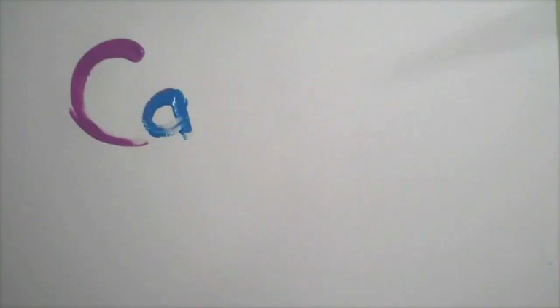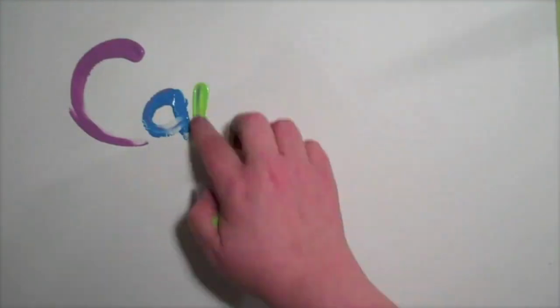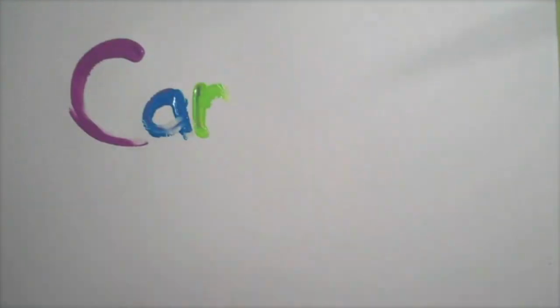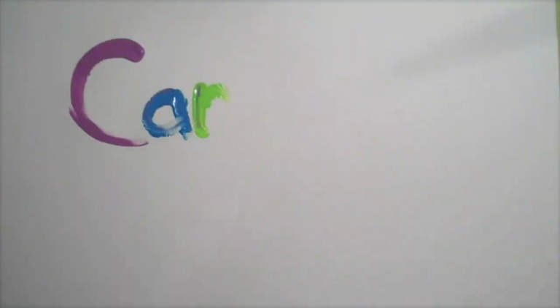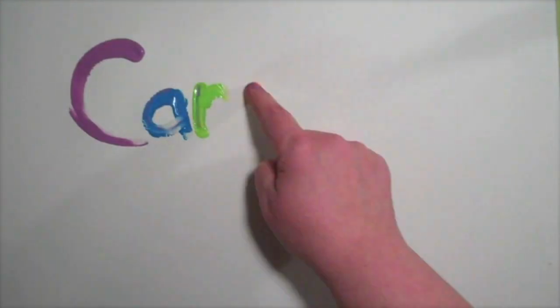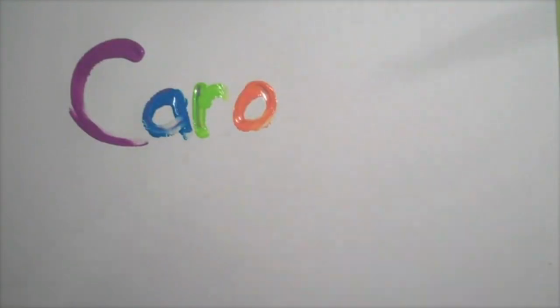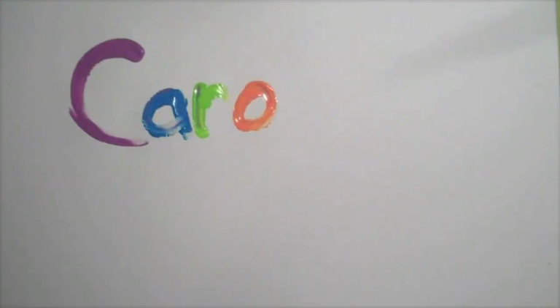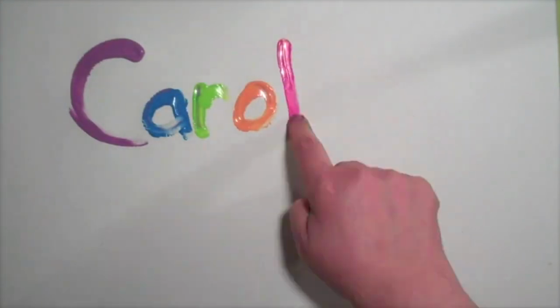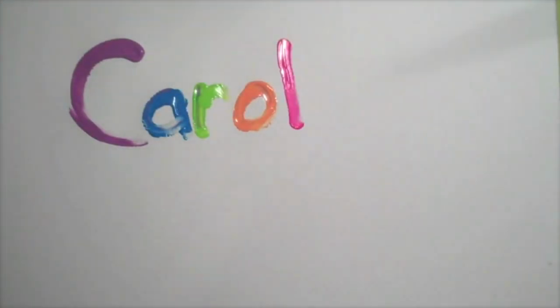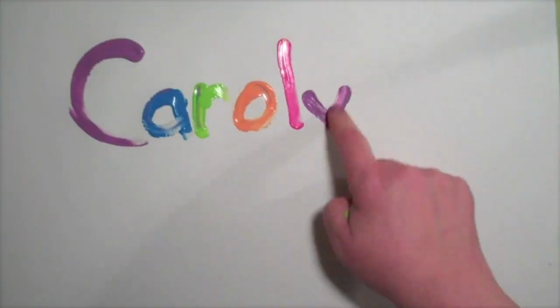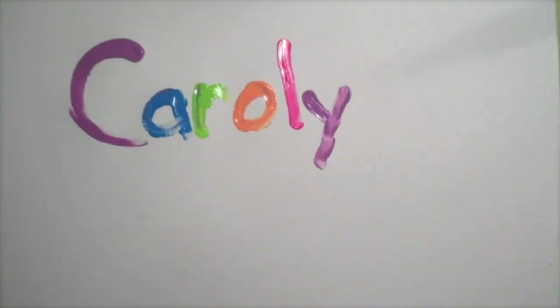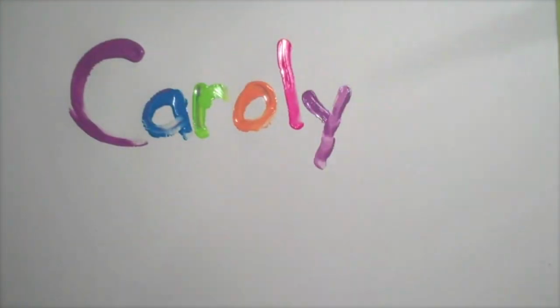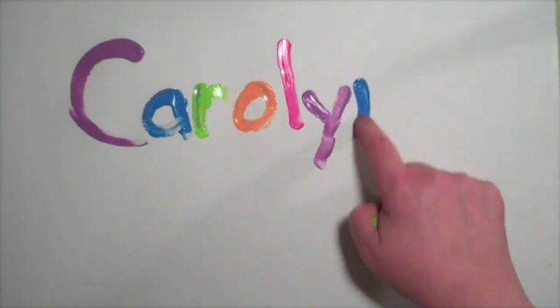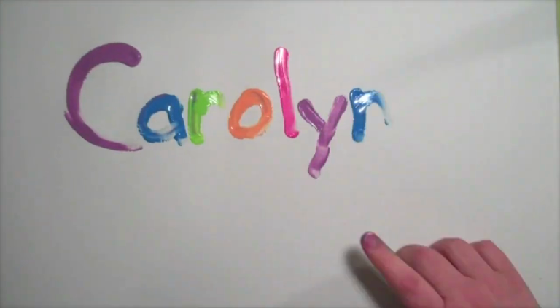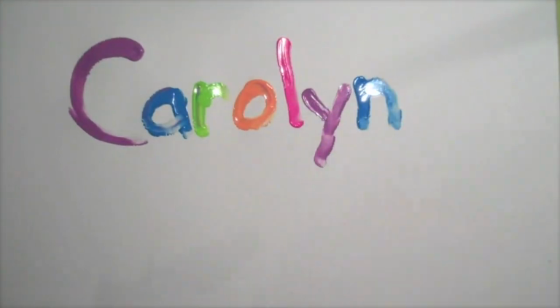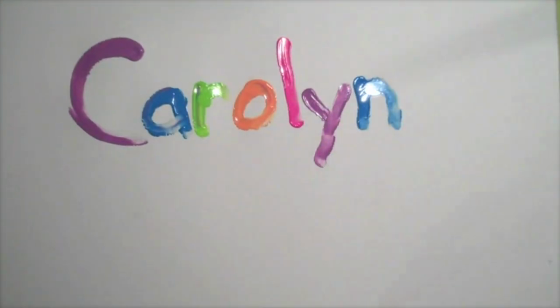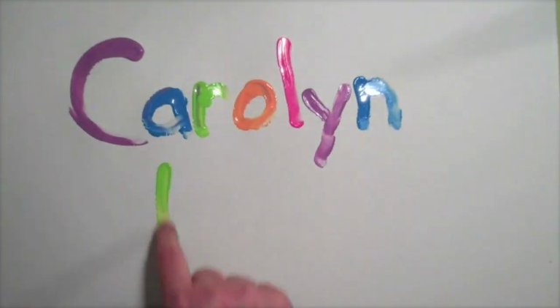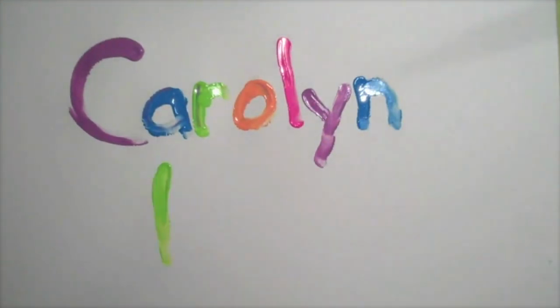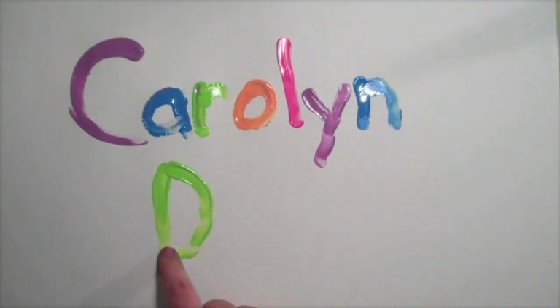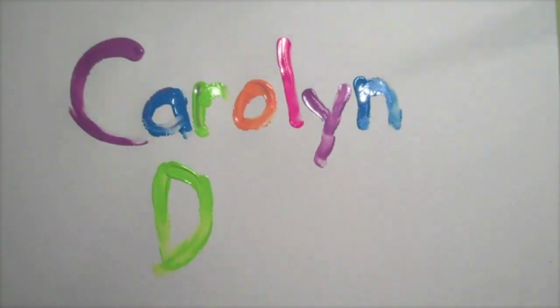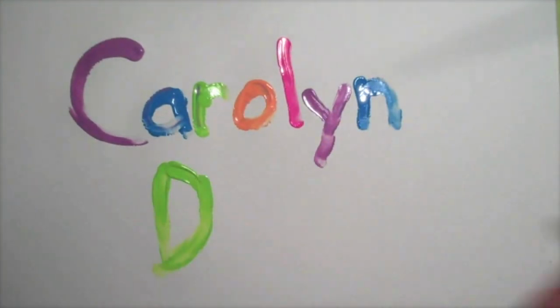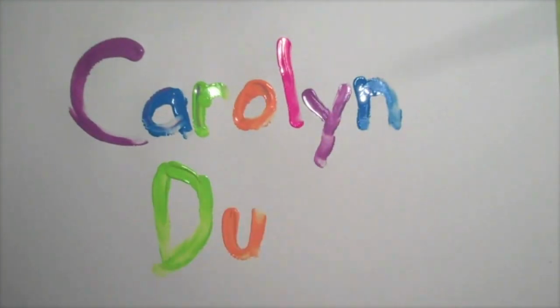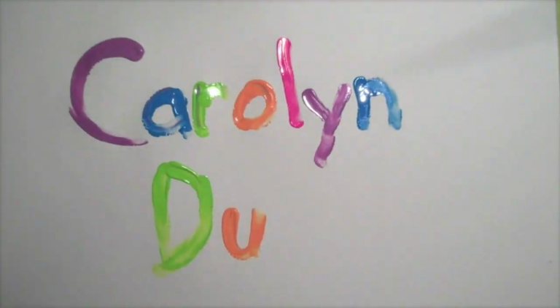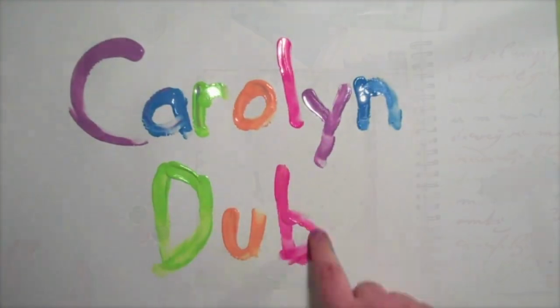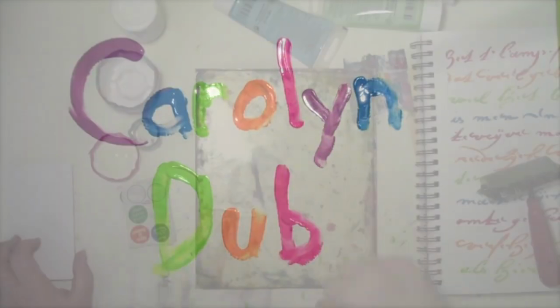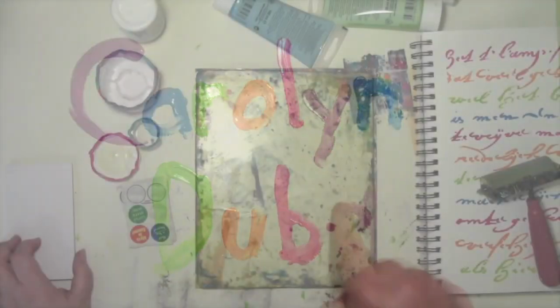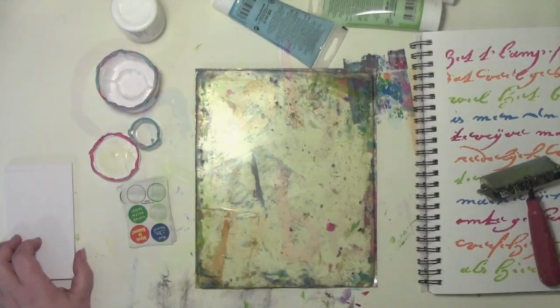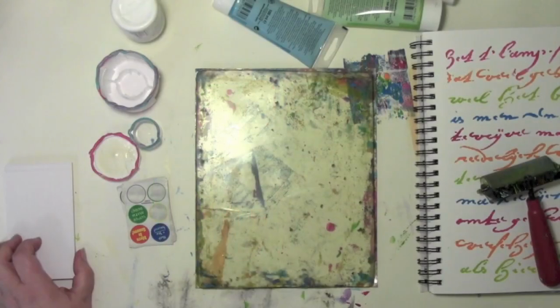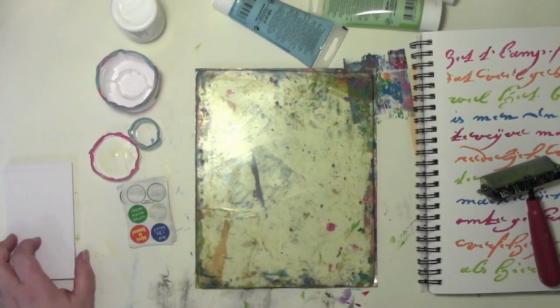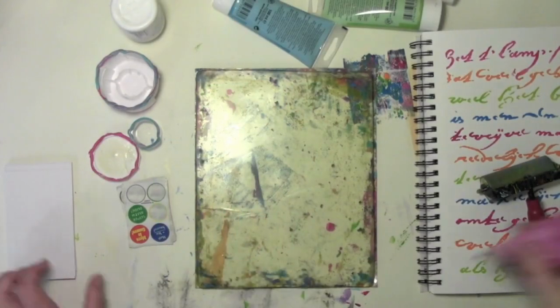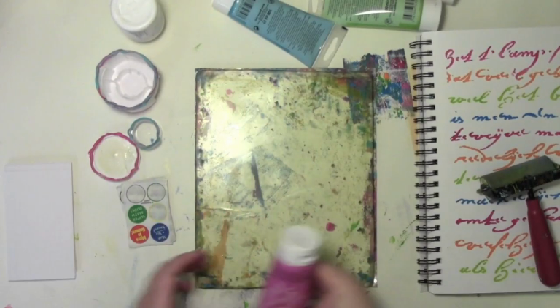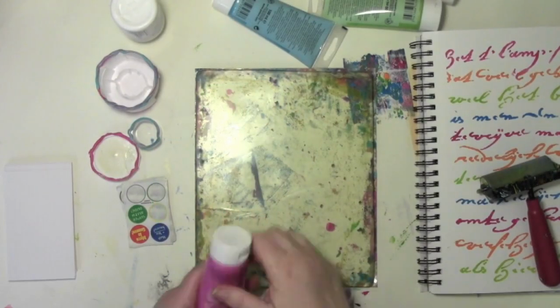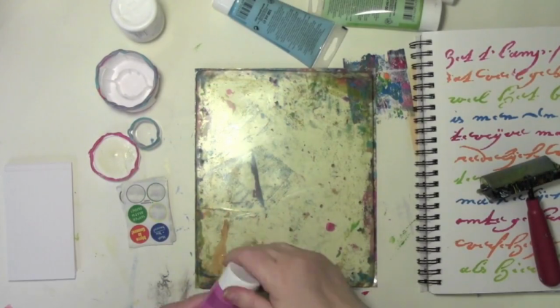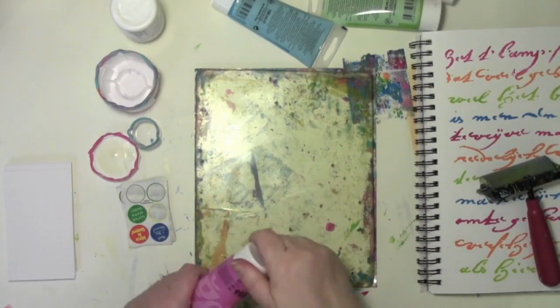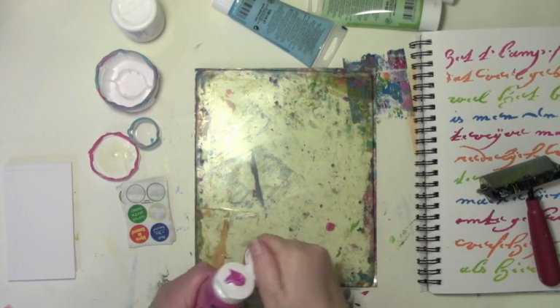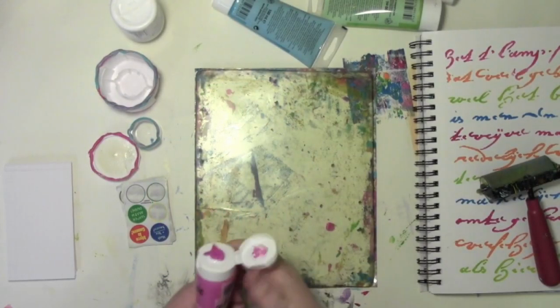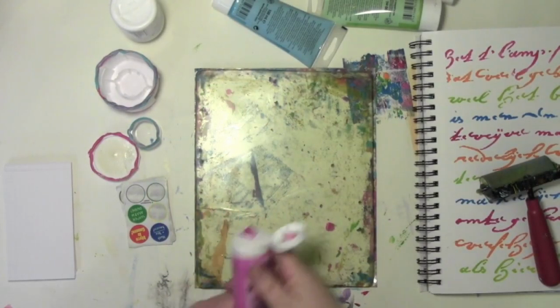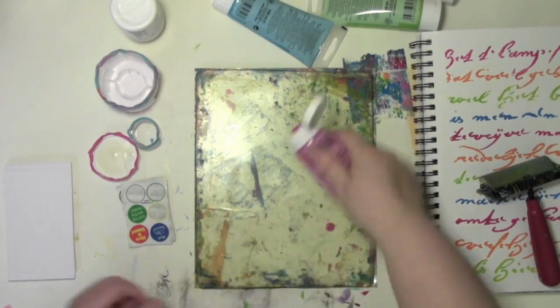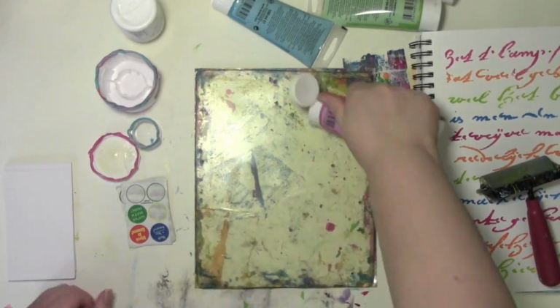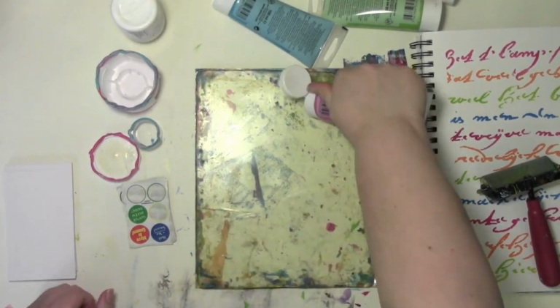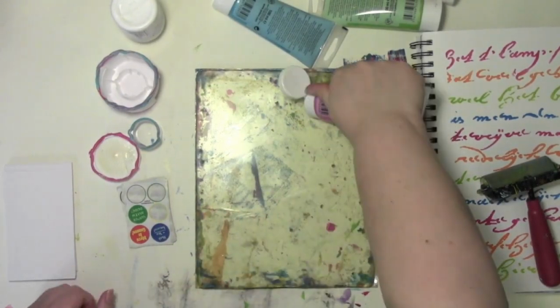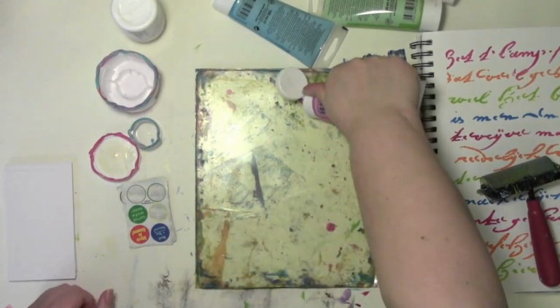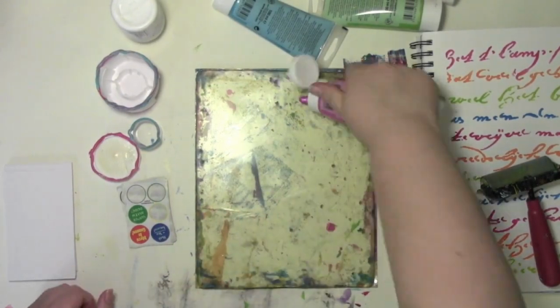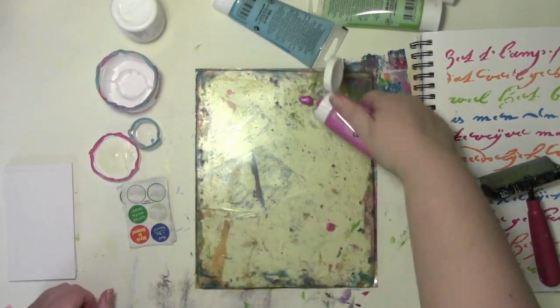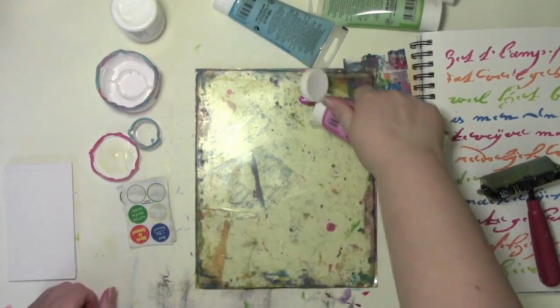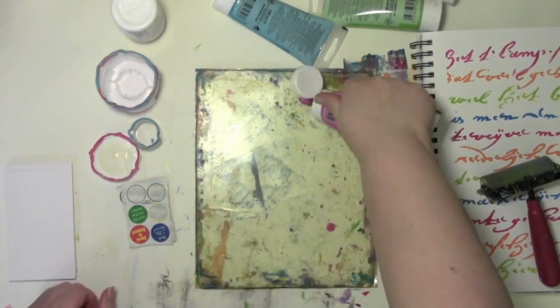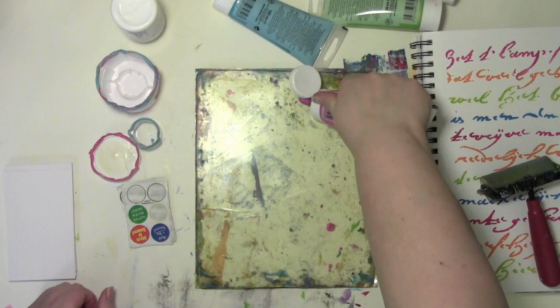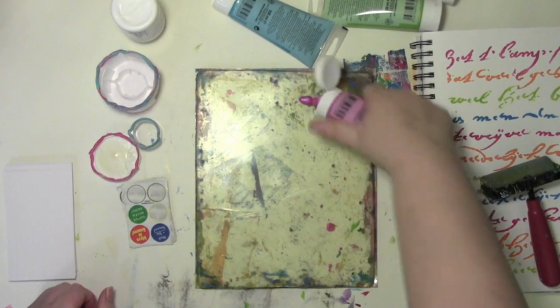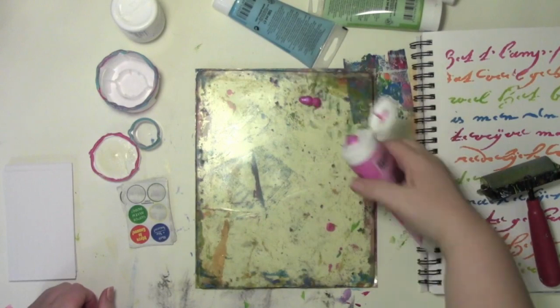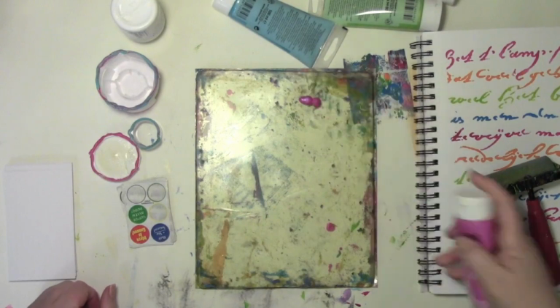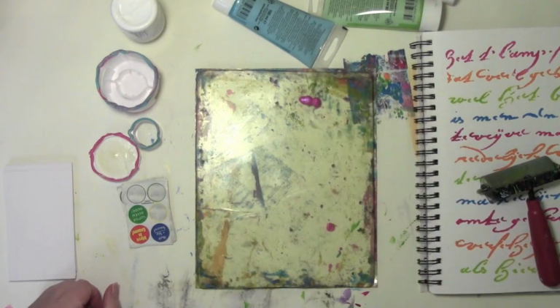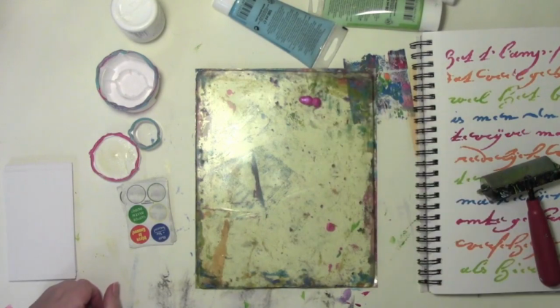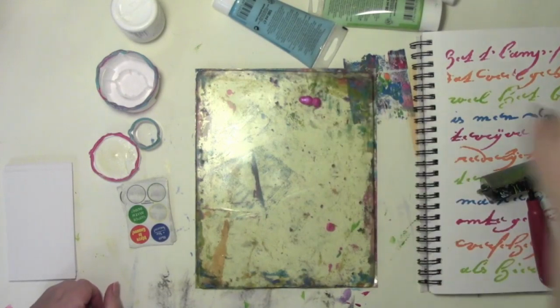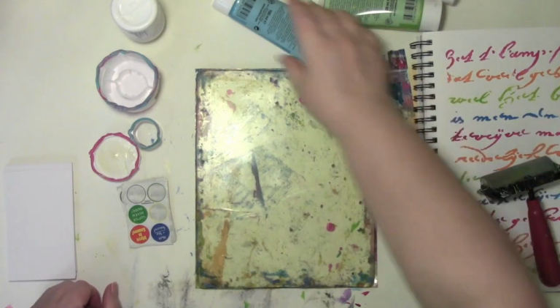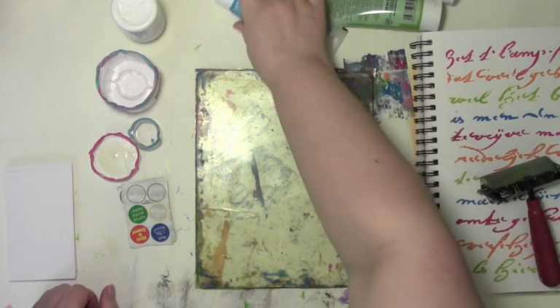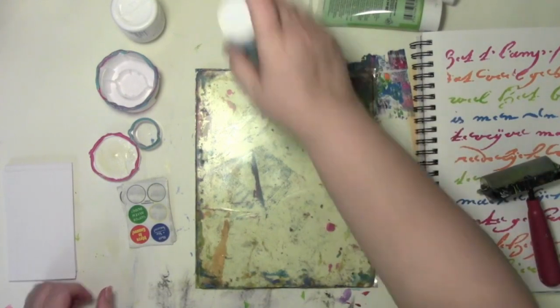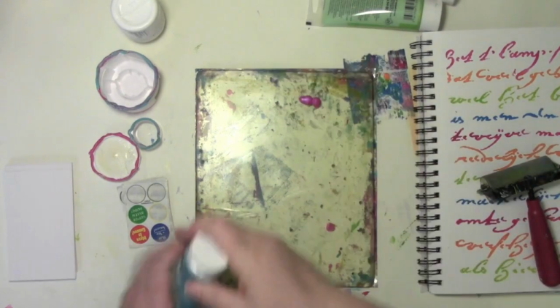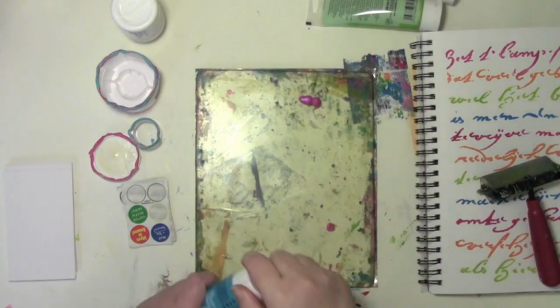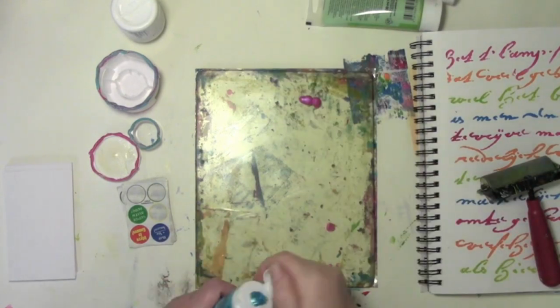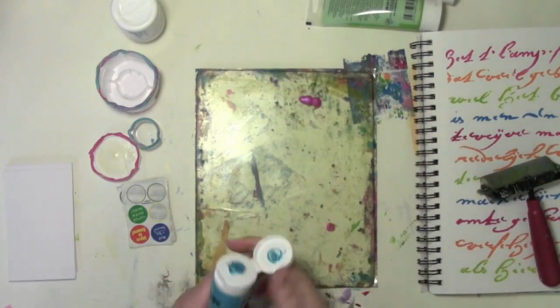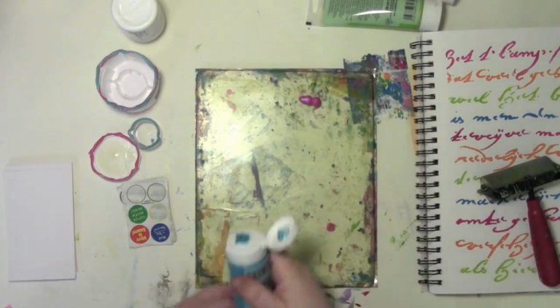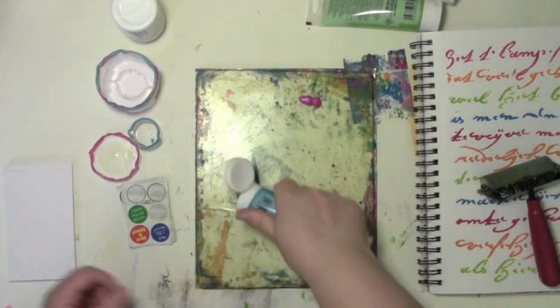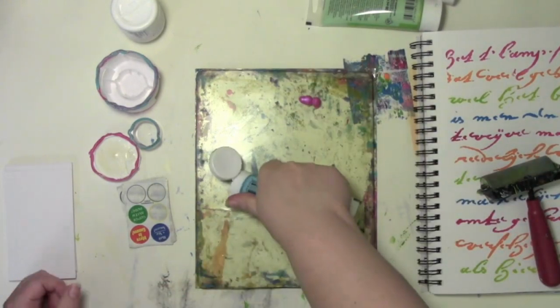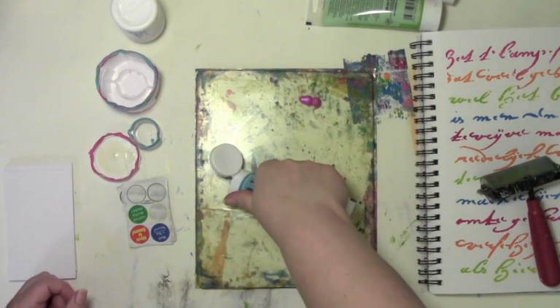Carolyn Doobie here with this month's Colorful Jelly Print Party. And this month it's all about things that are round and shiny.